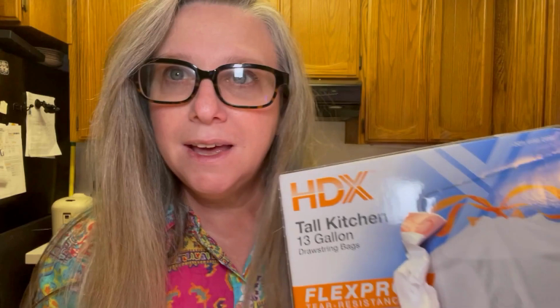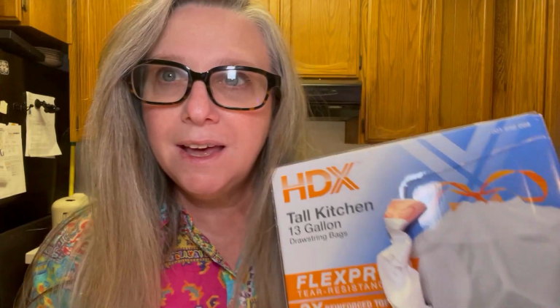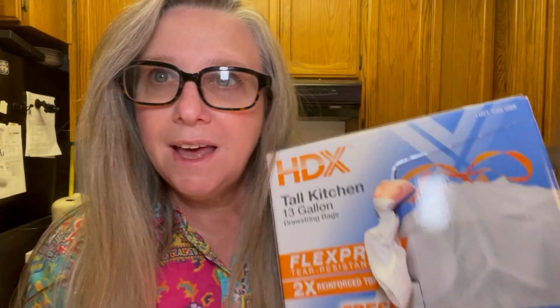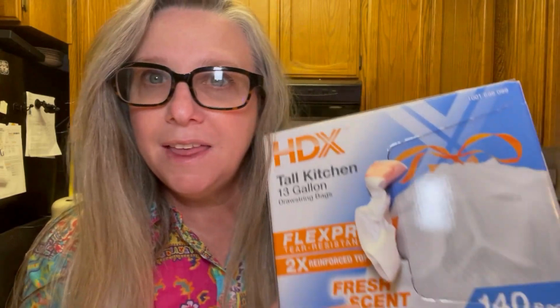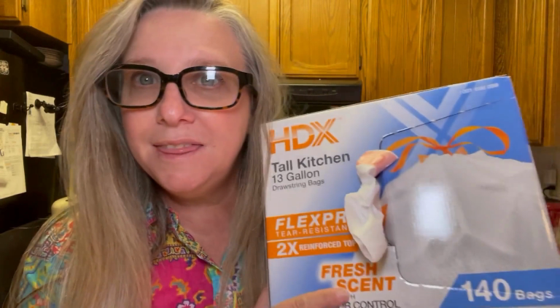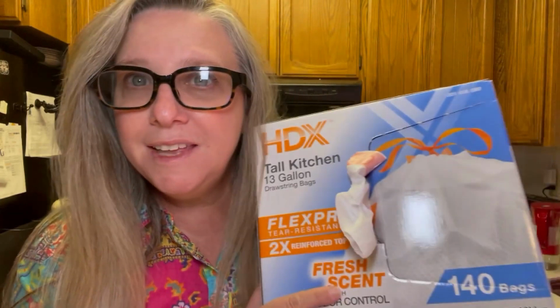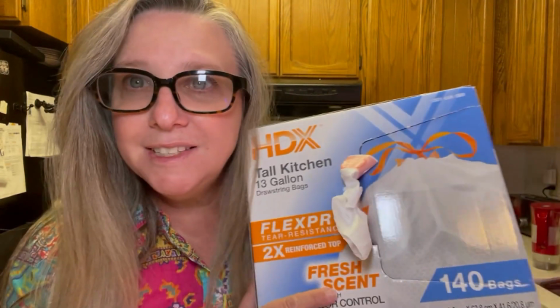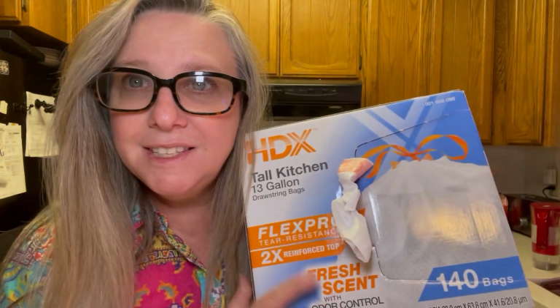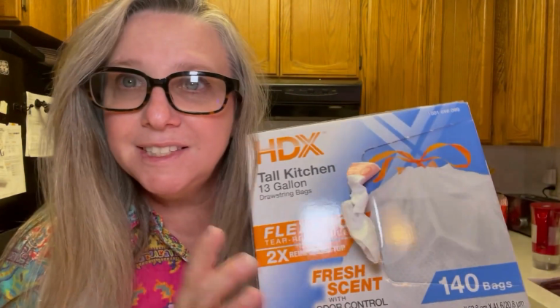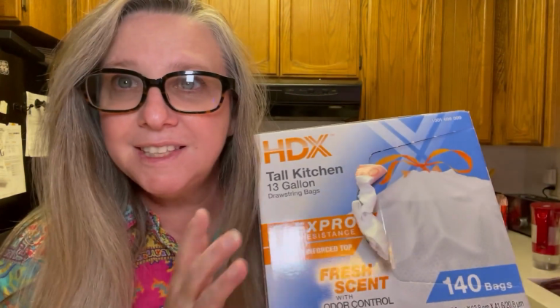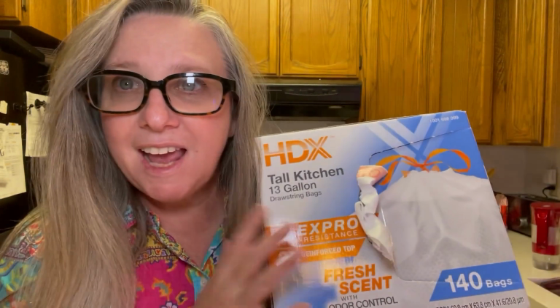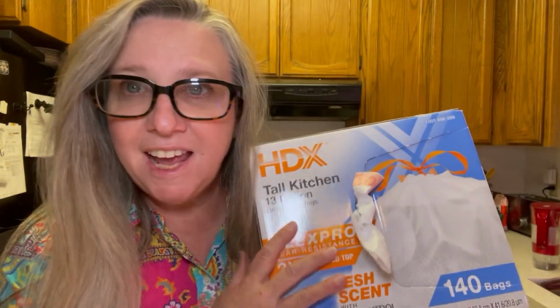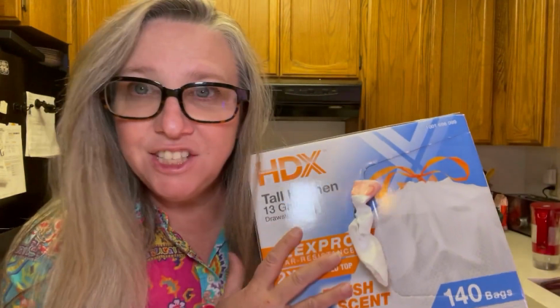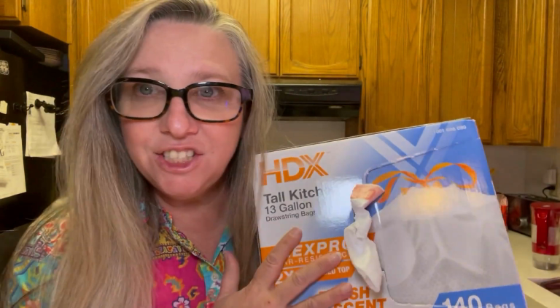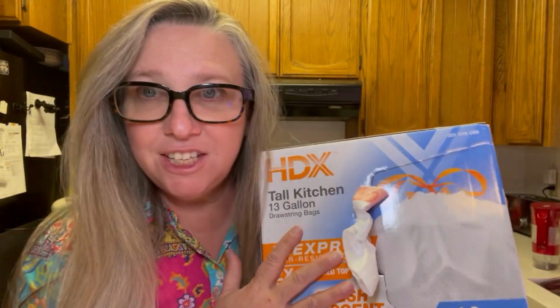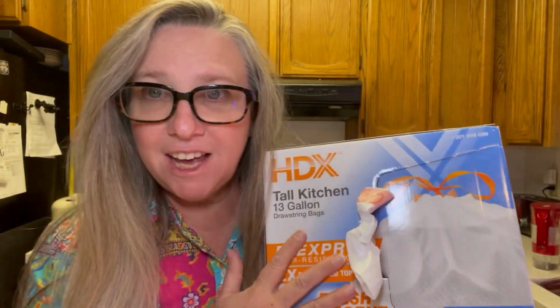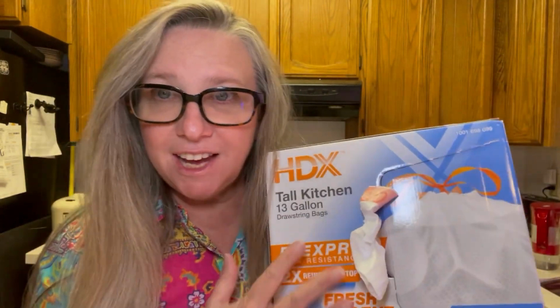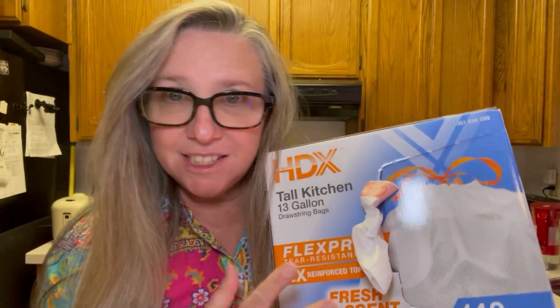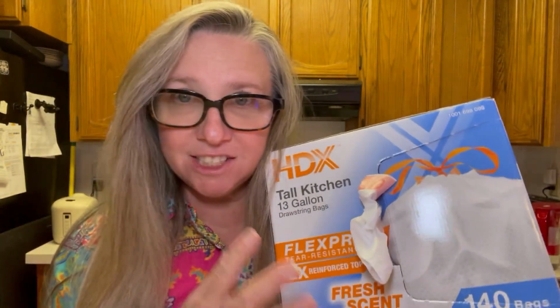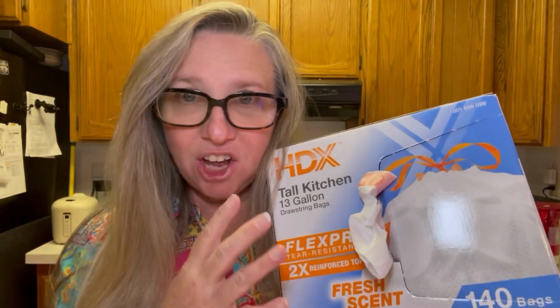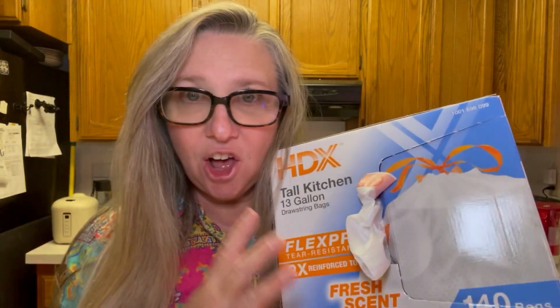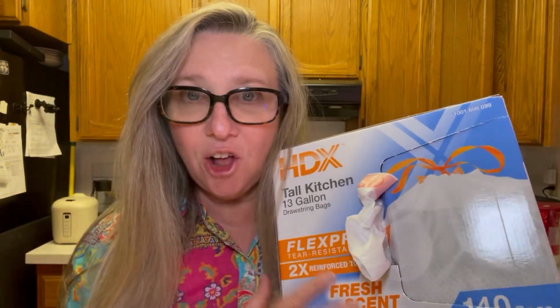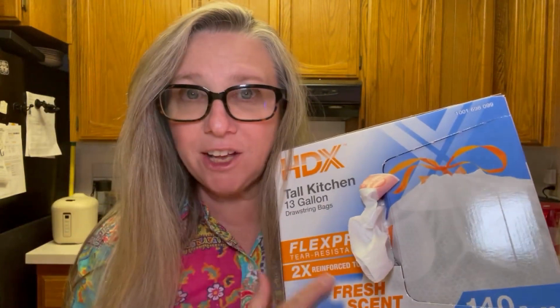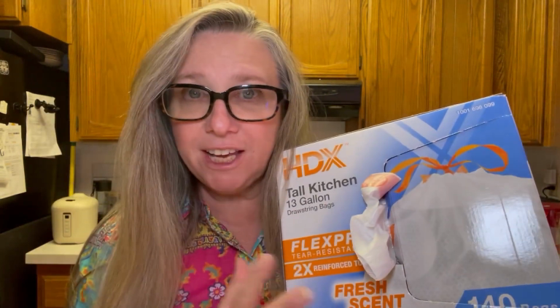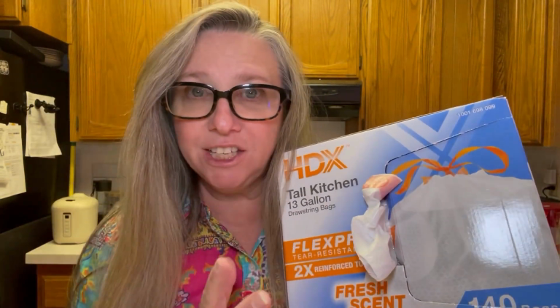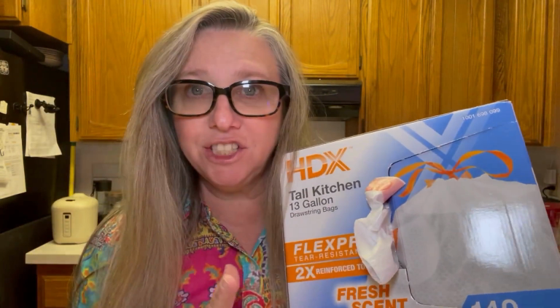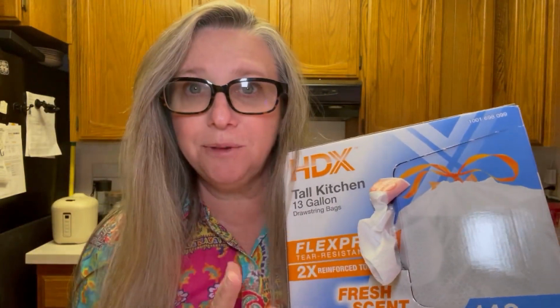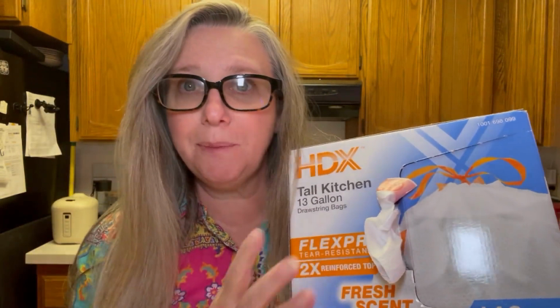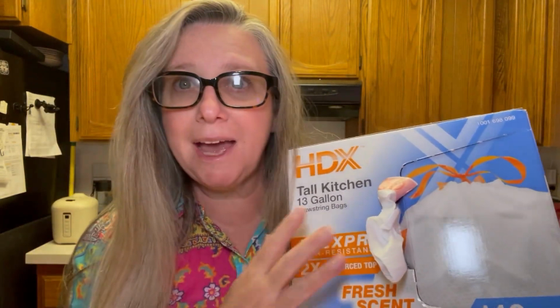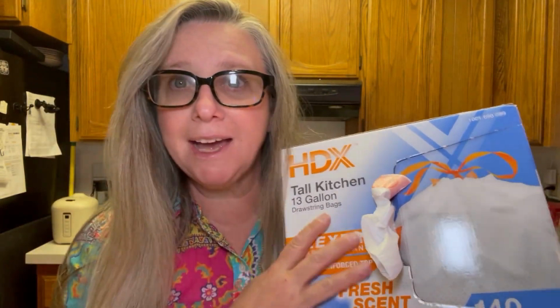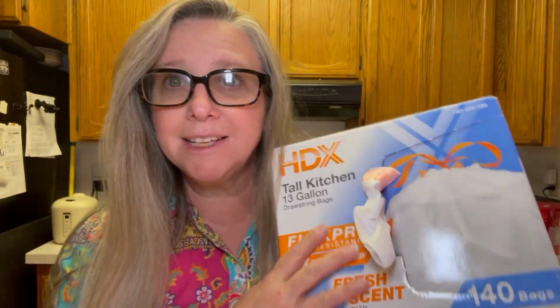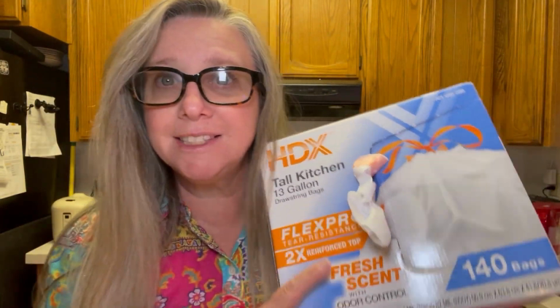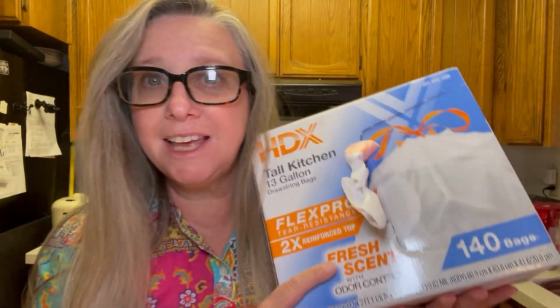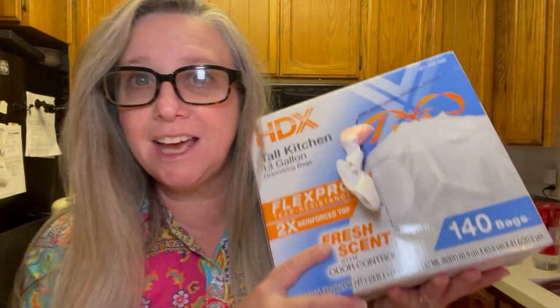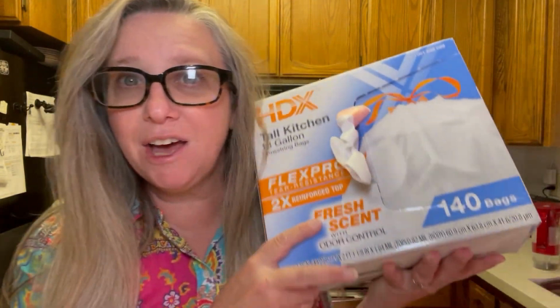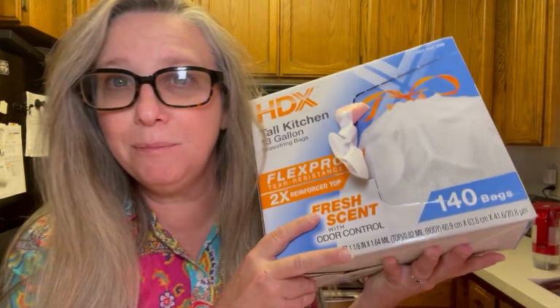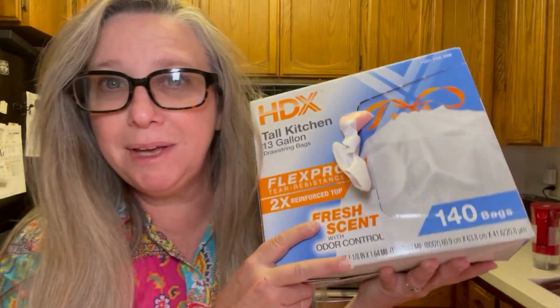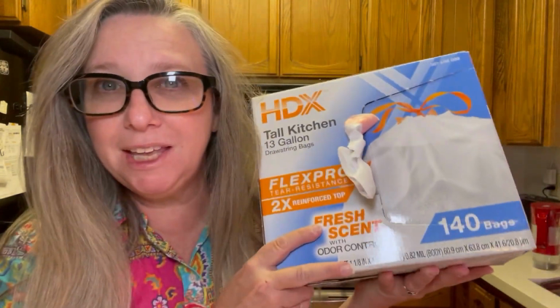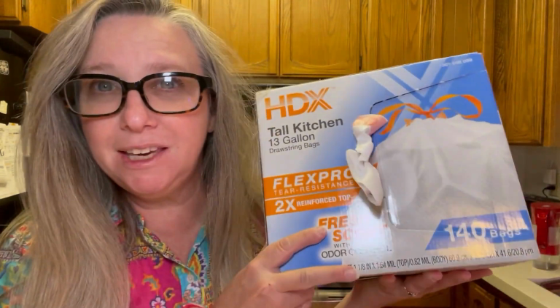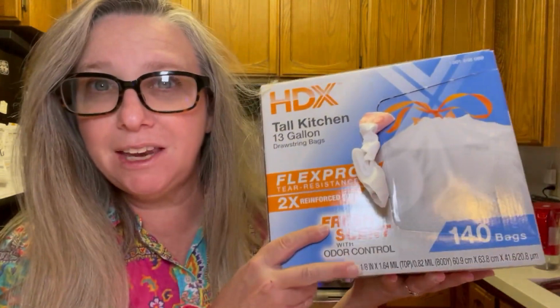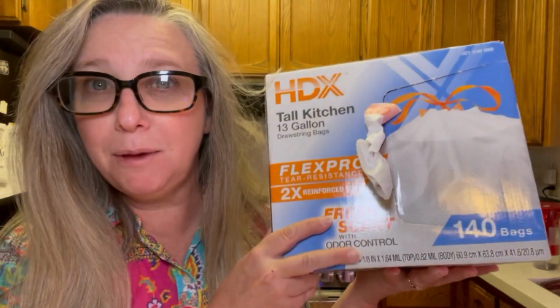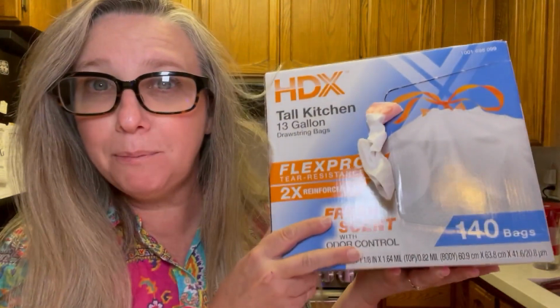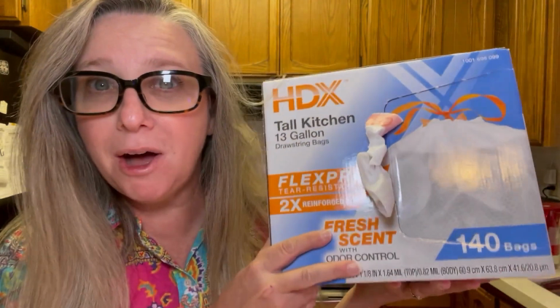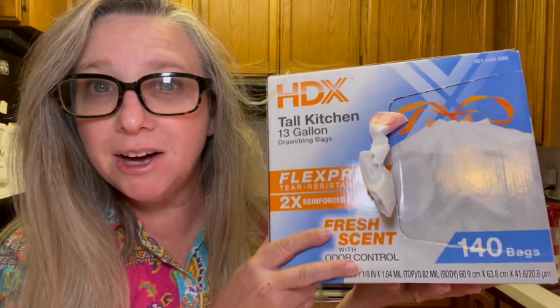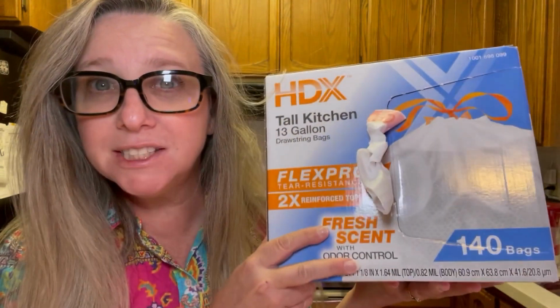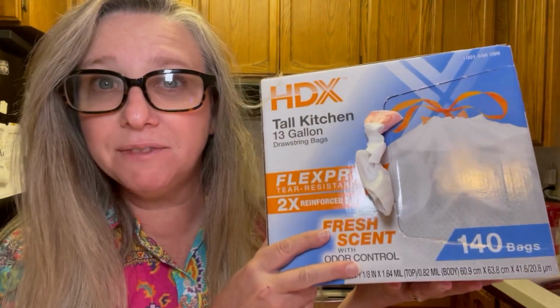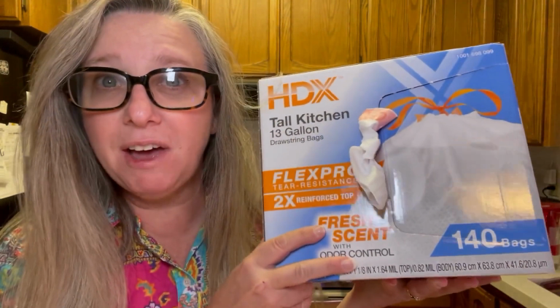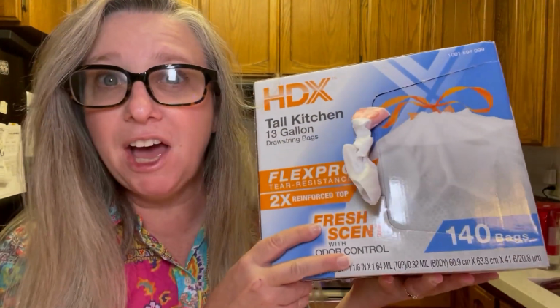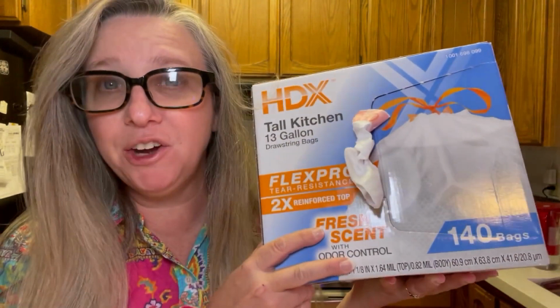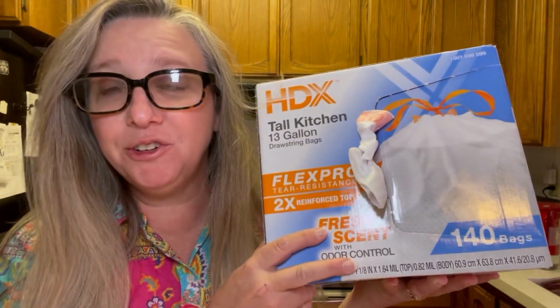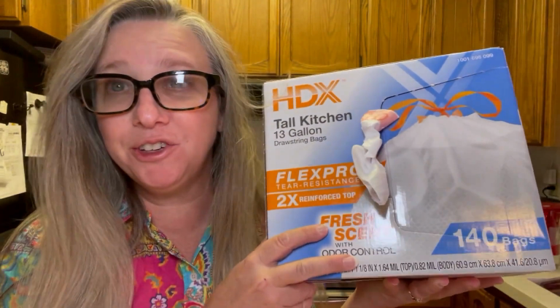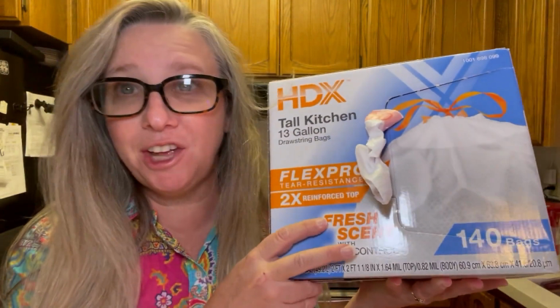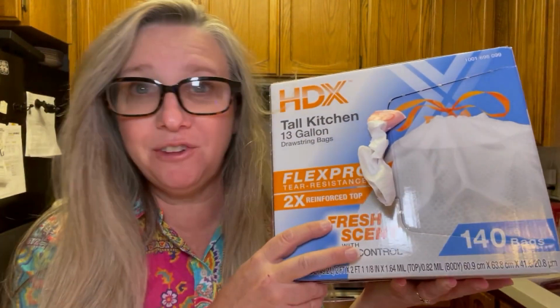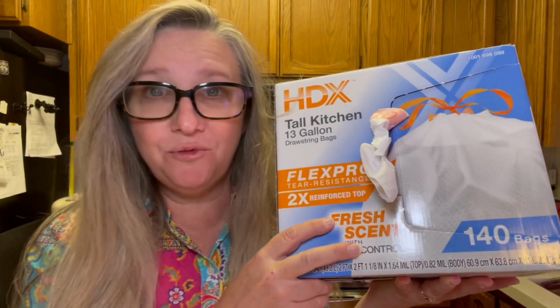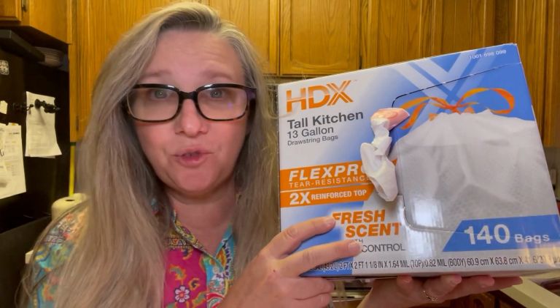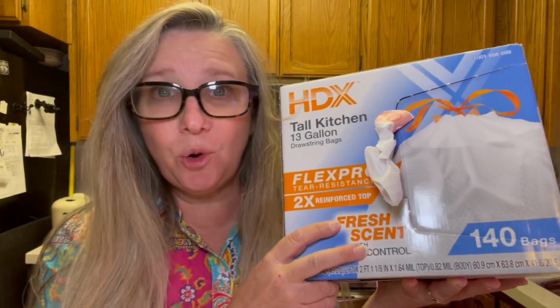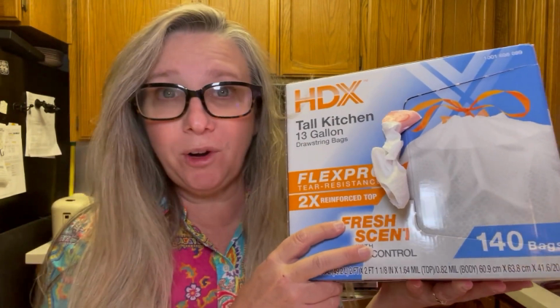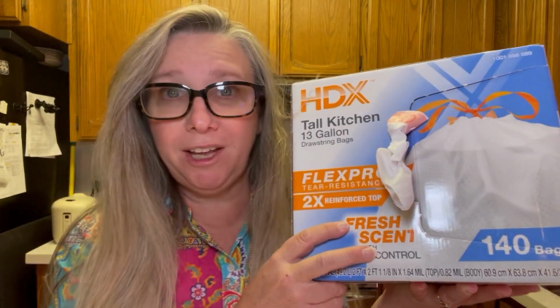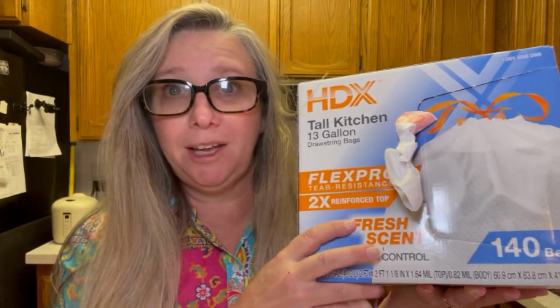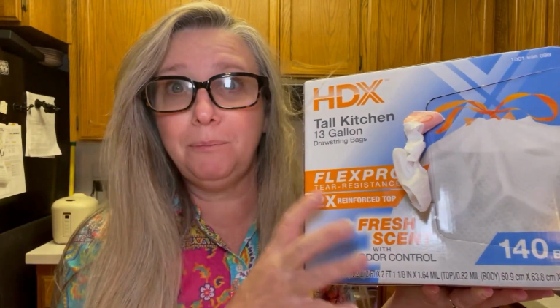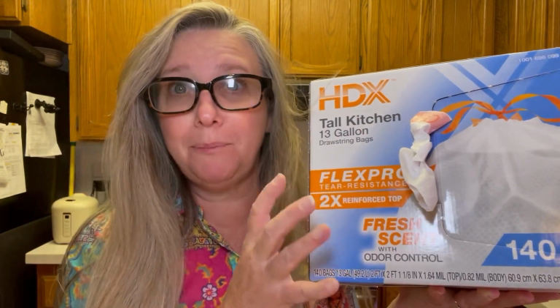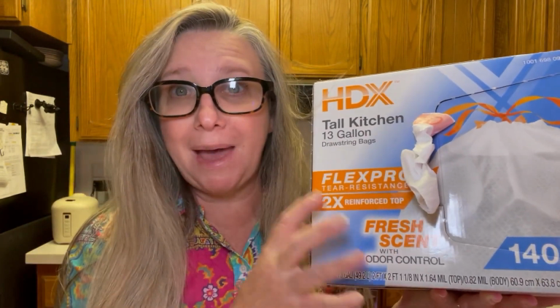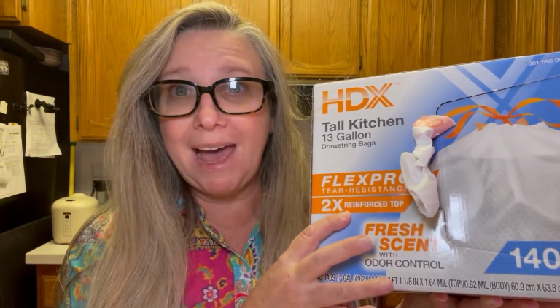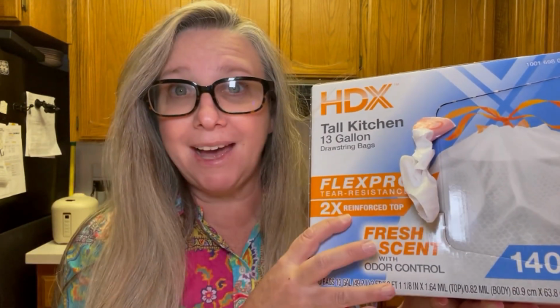This is the HDX Tall Kitchen Bags. They come in a box of 140 bags.